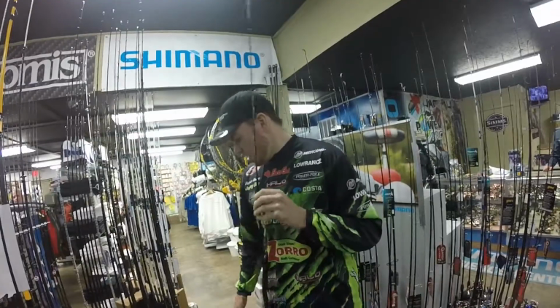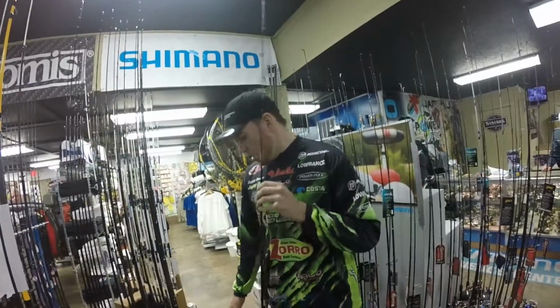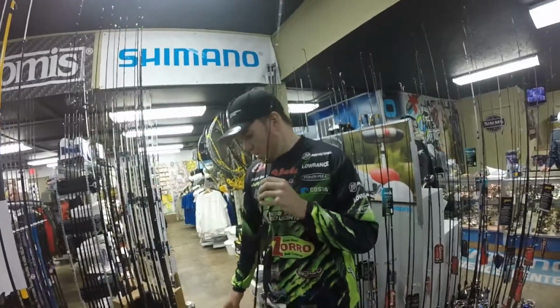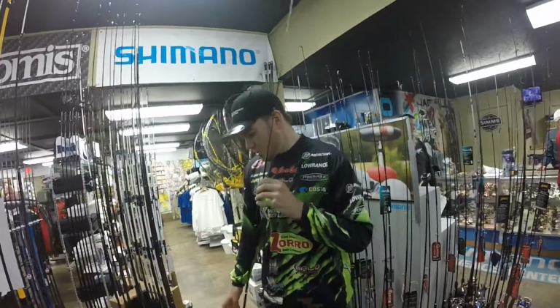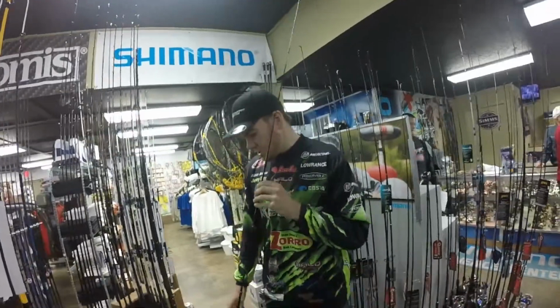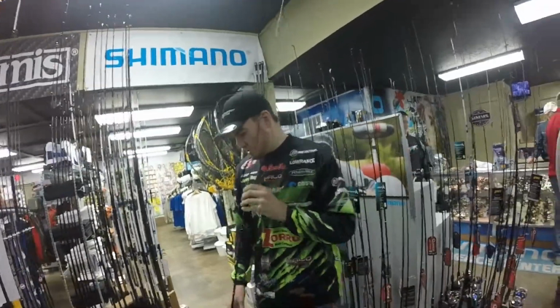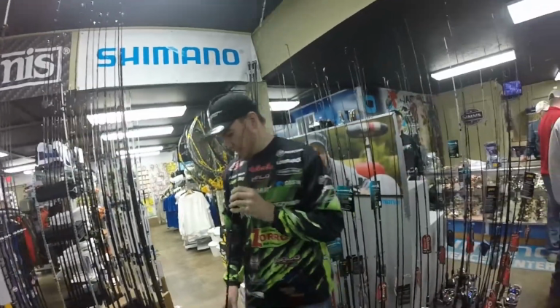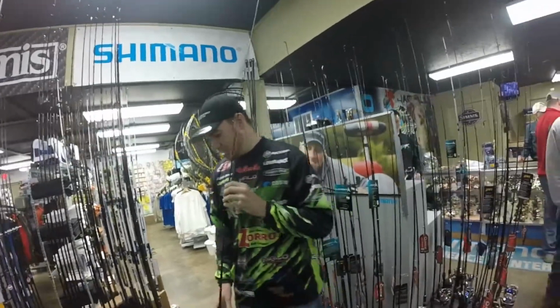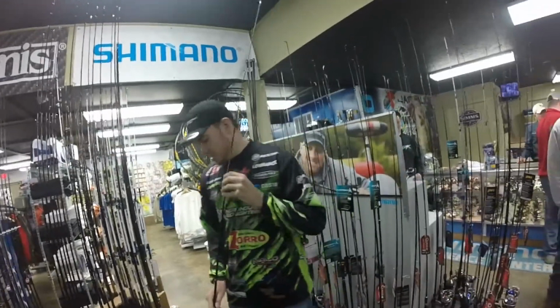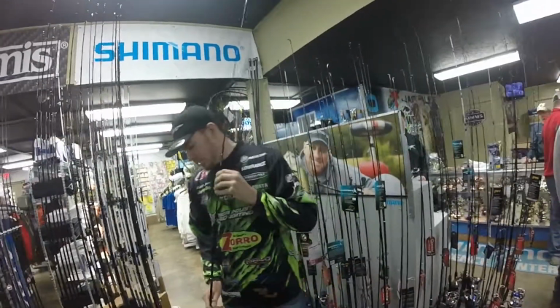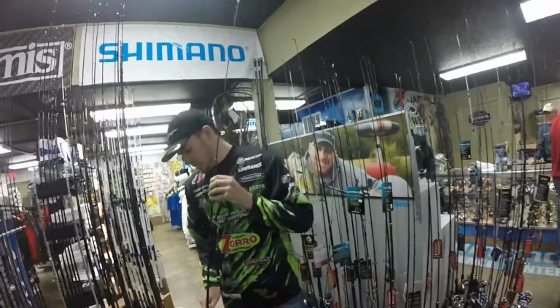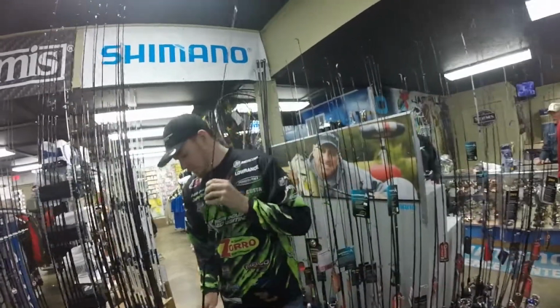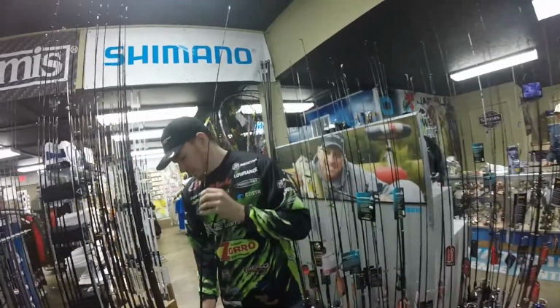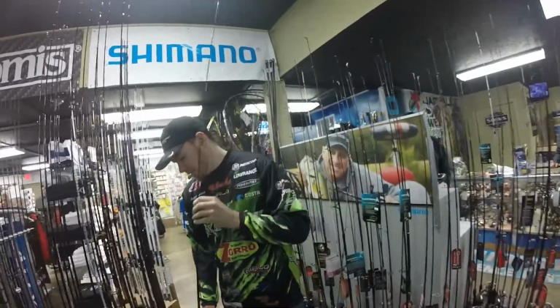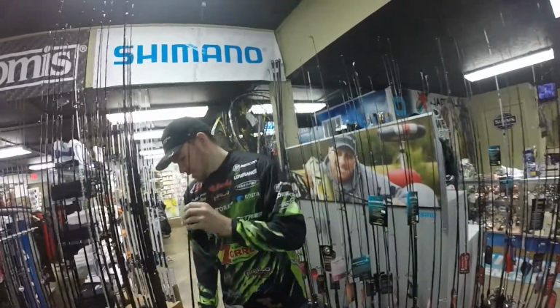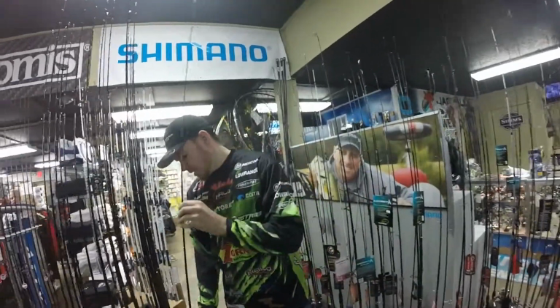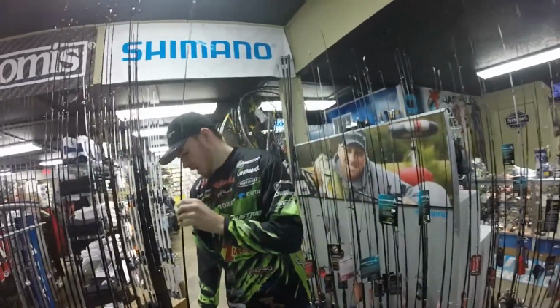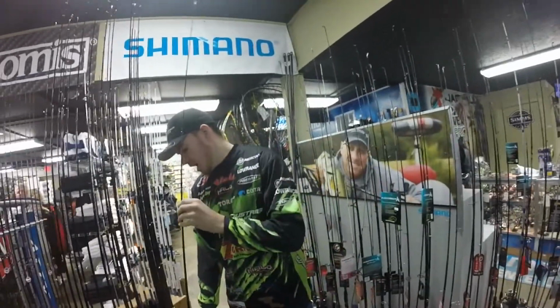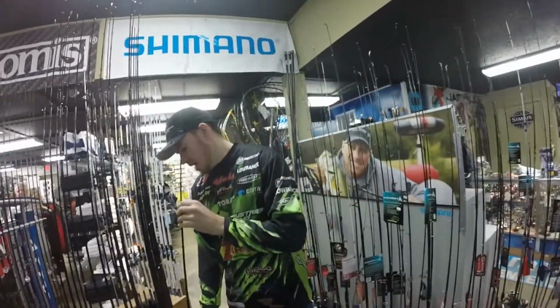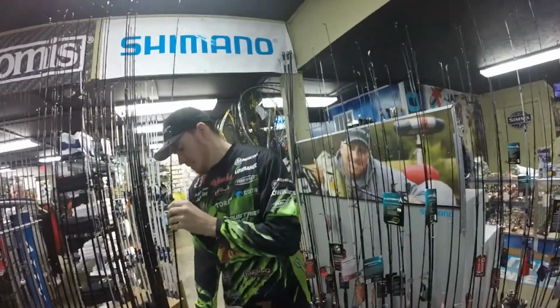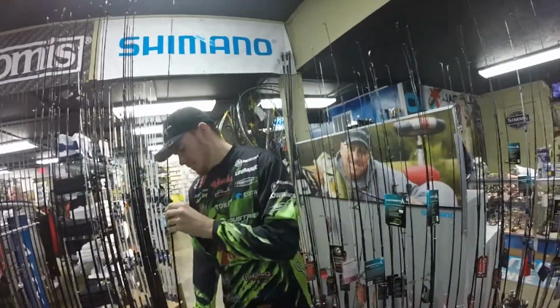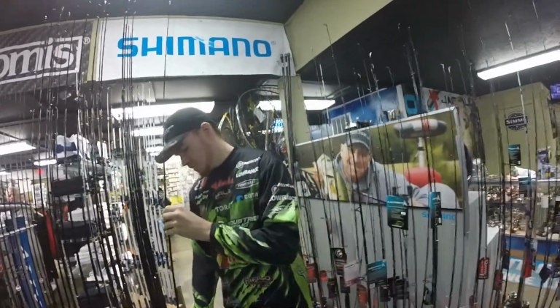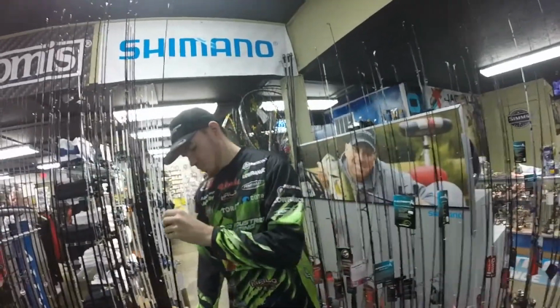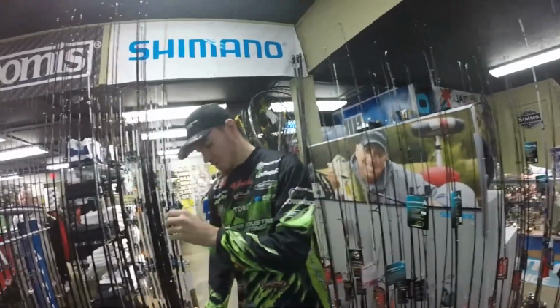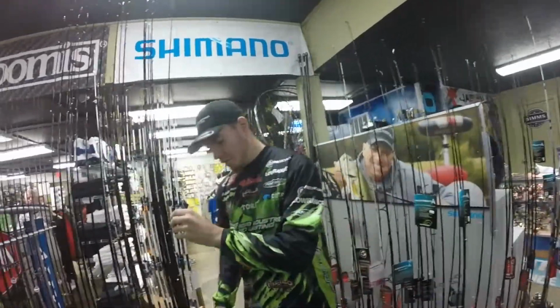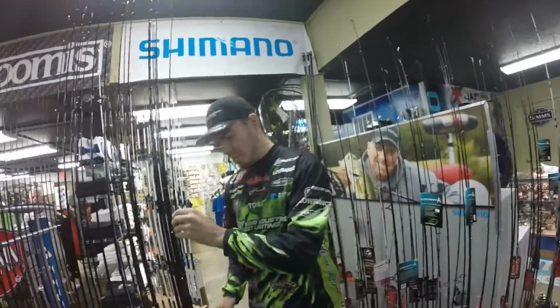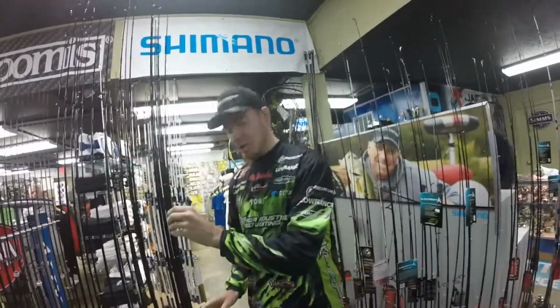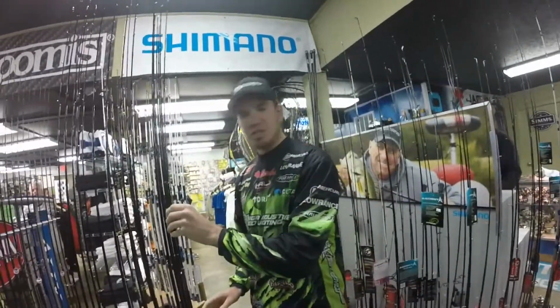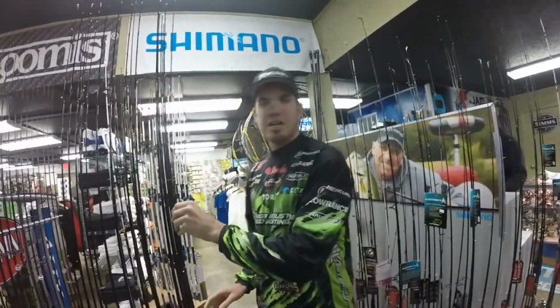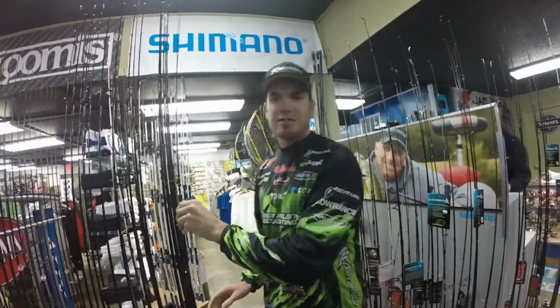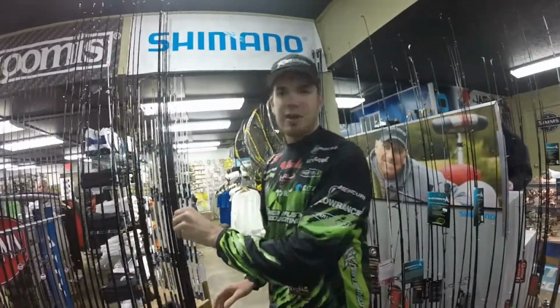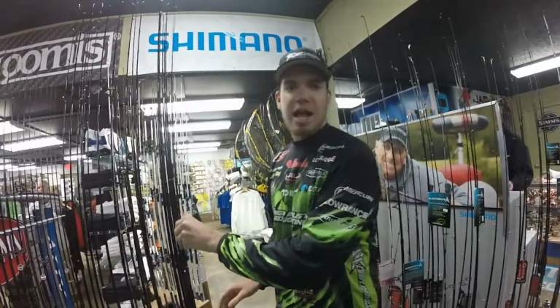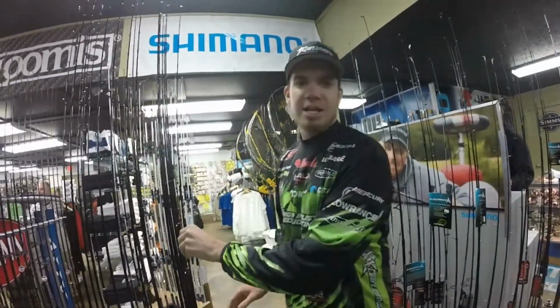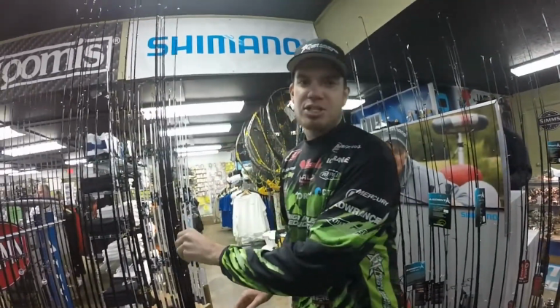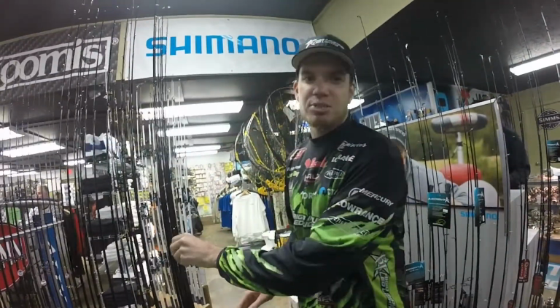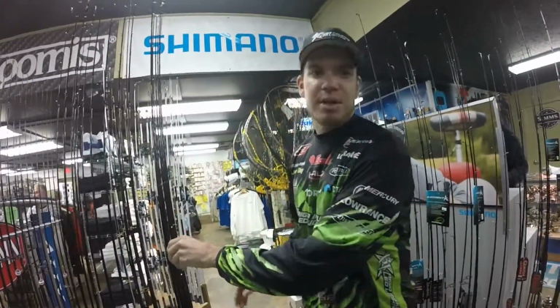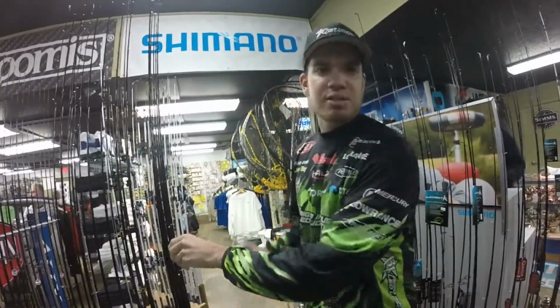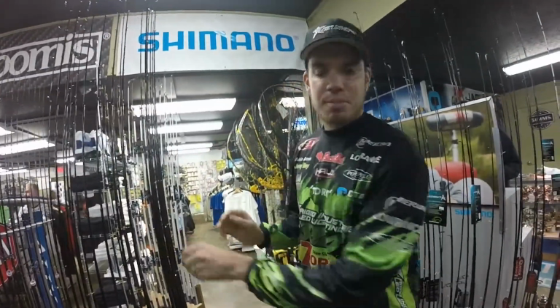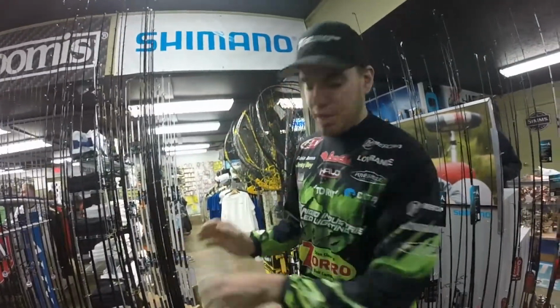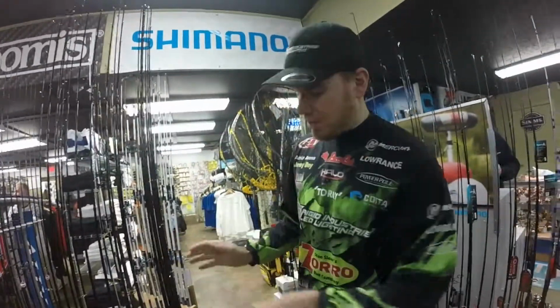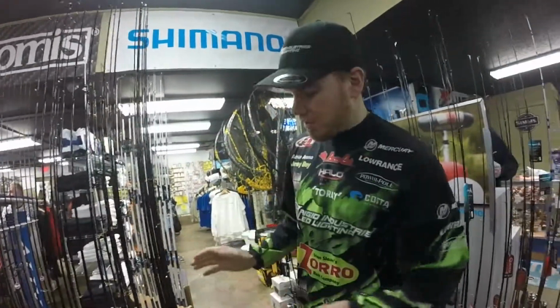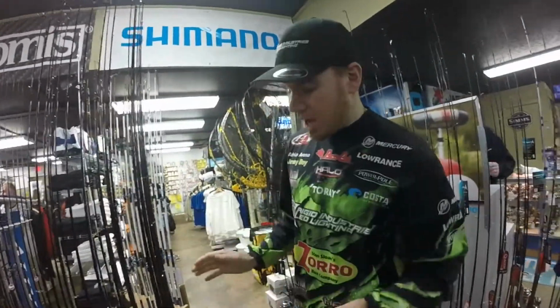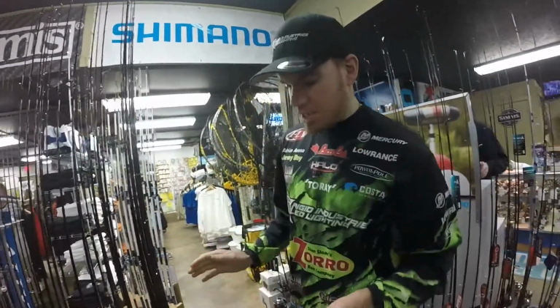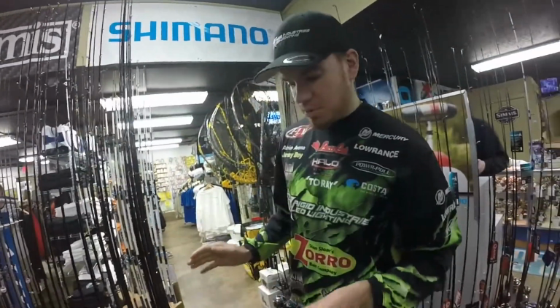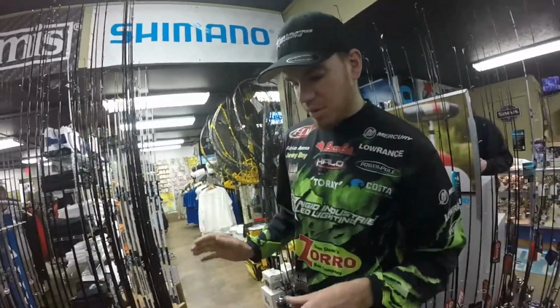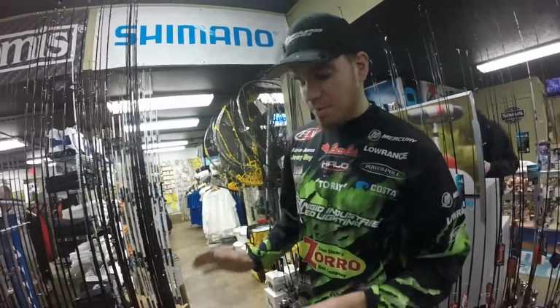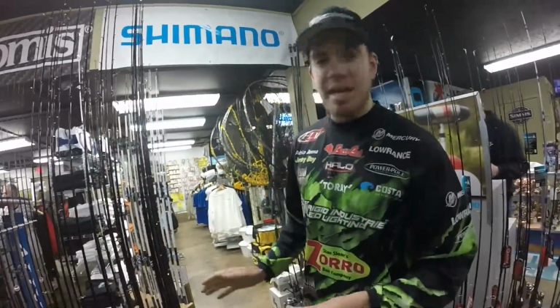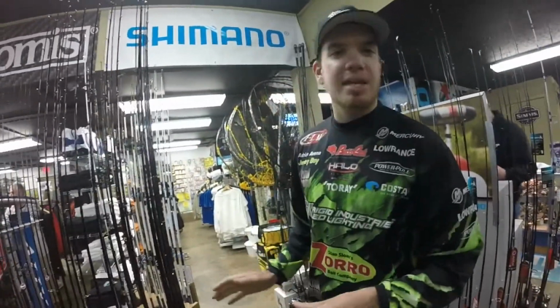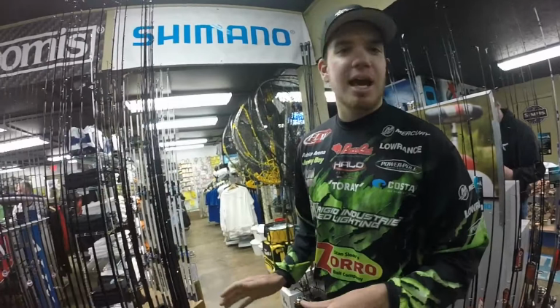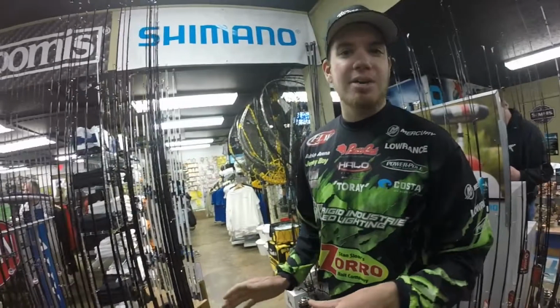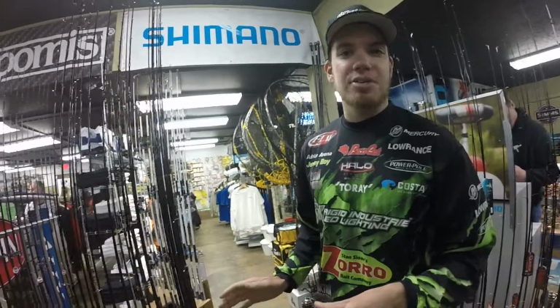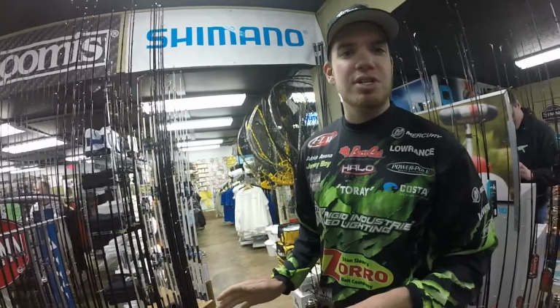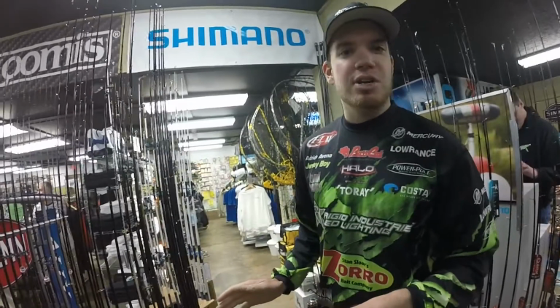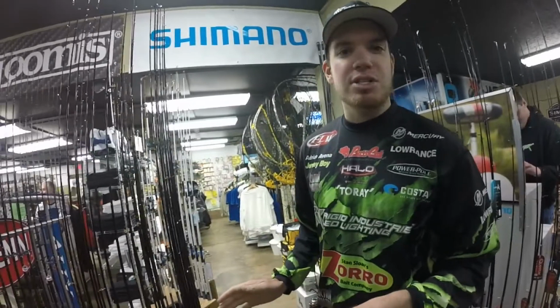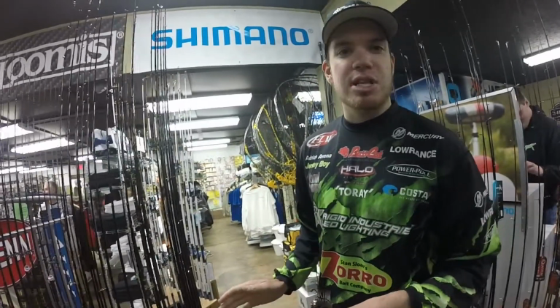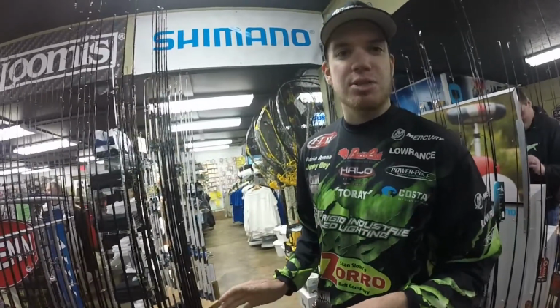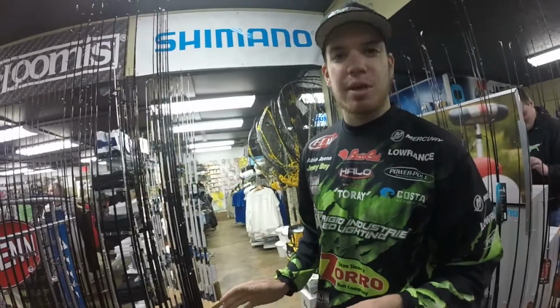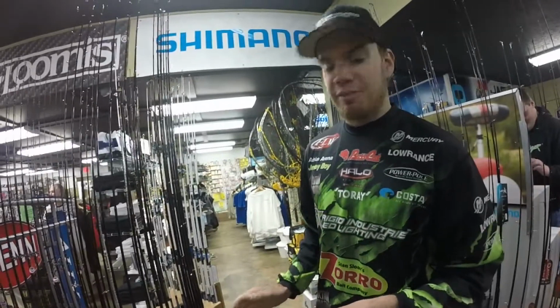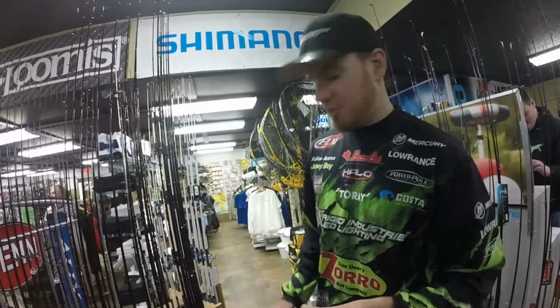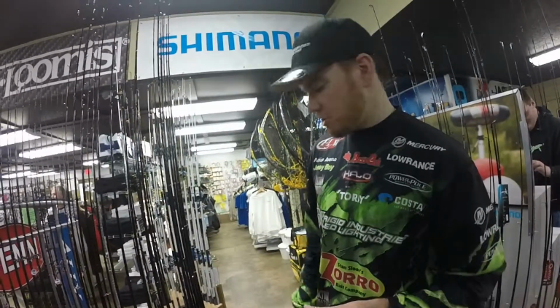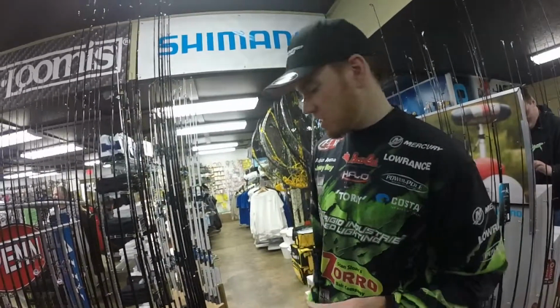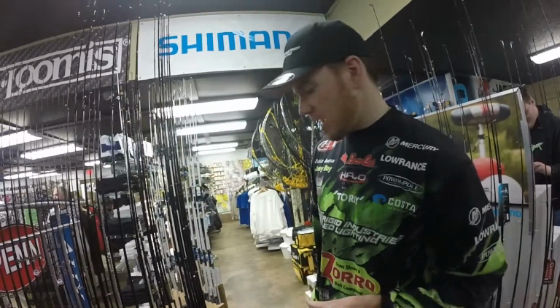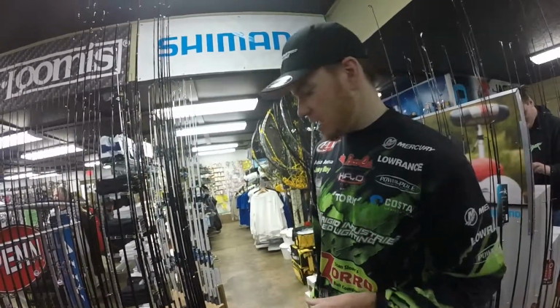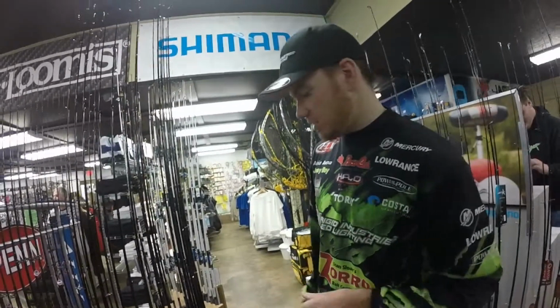Also, we have a bunch of different actions. We have spinning rods and baitcasters here at Sesquiana Fishing Tackle.